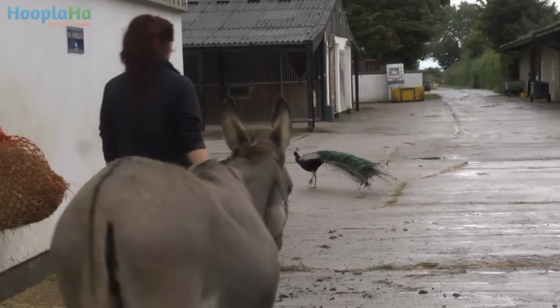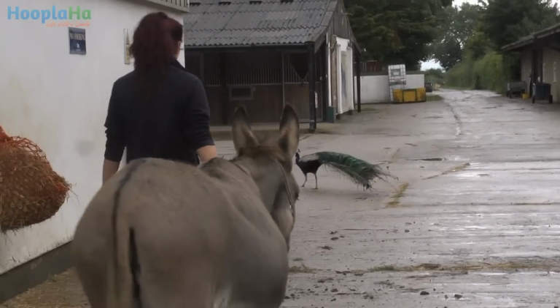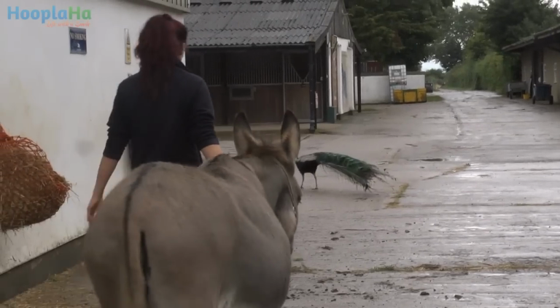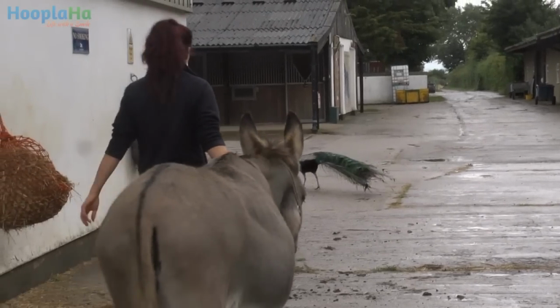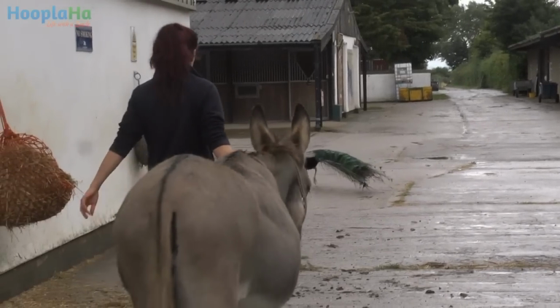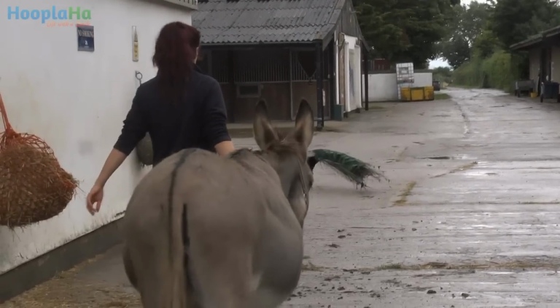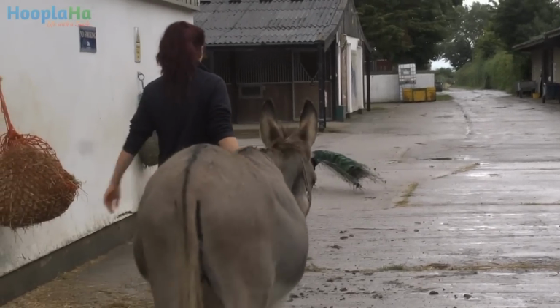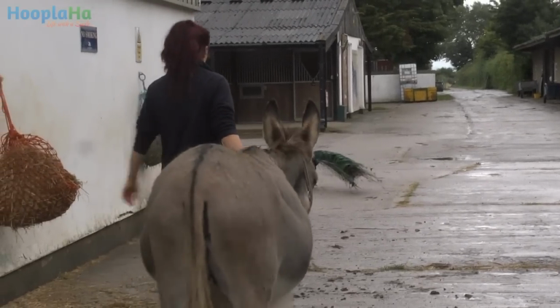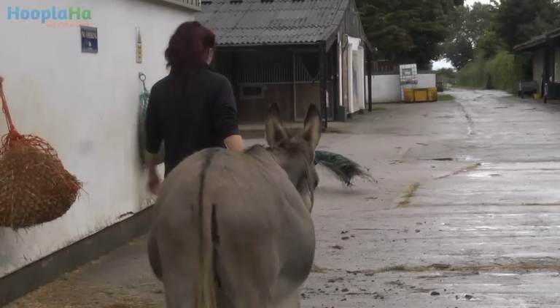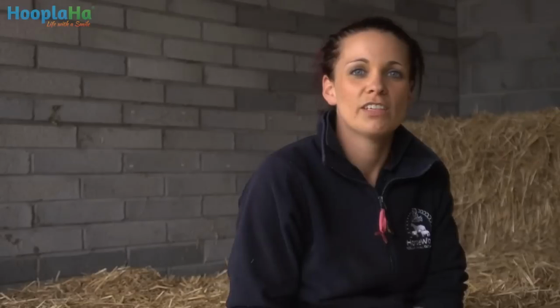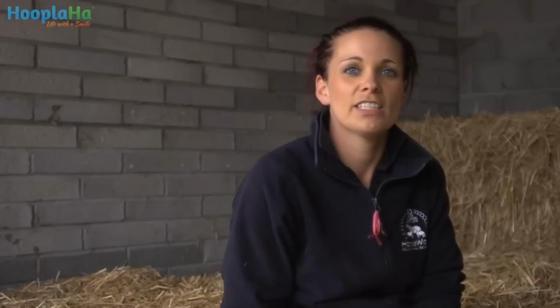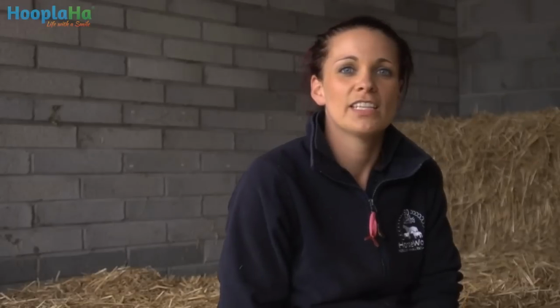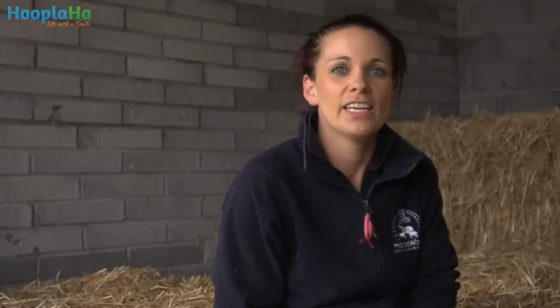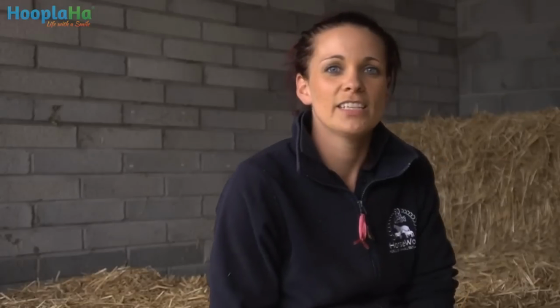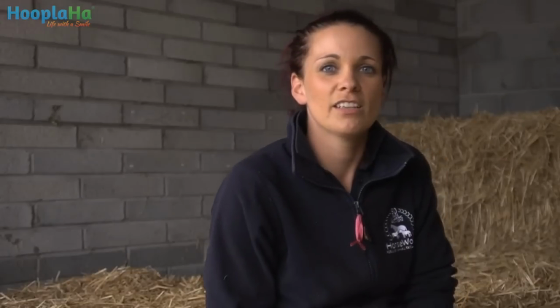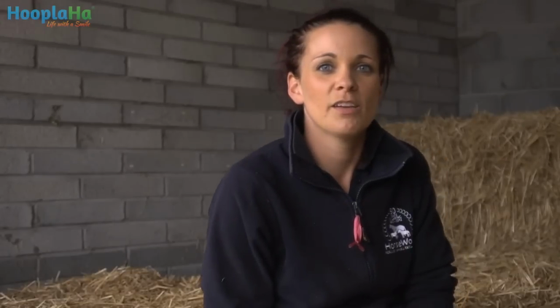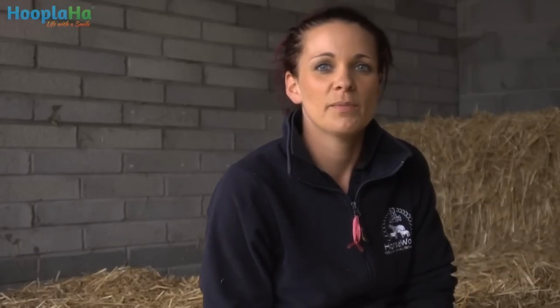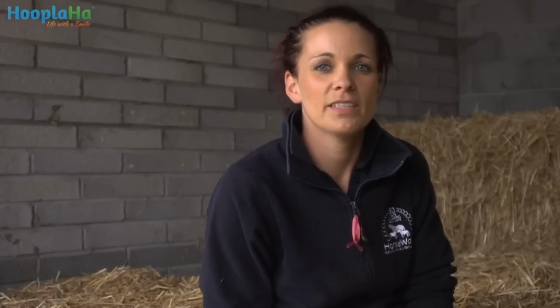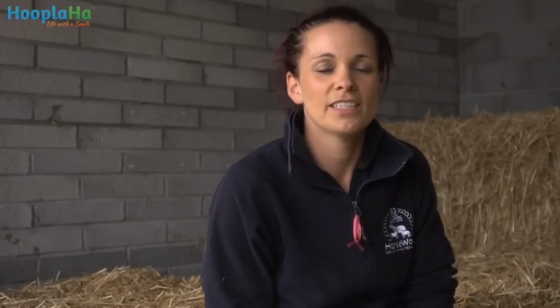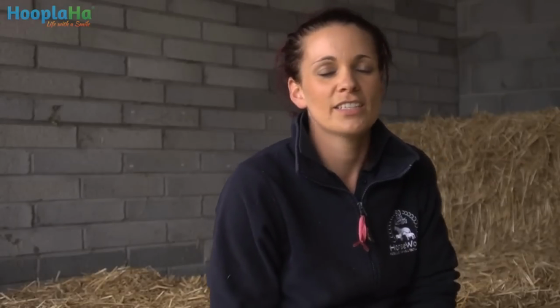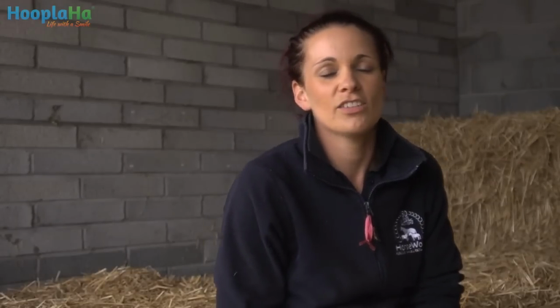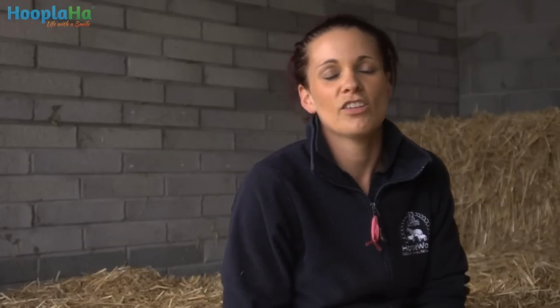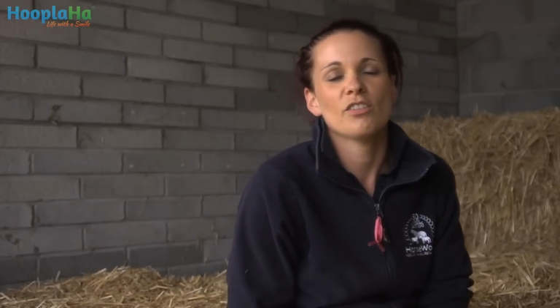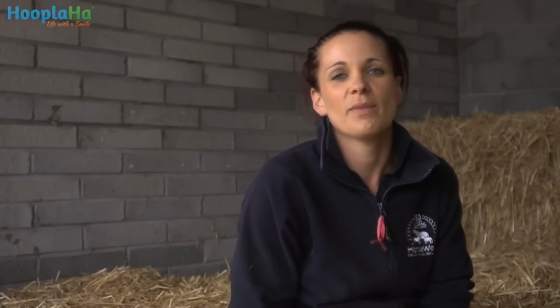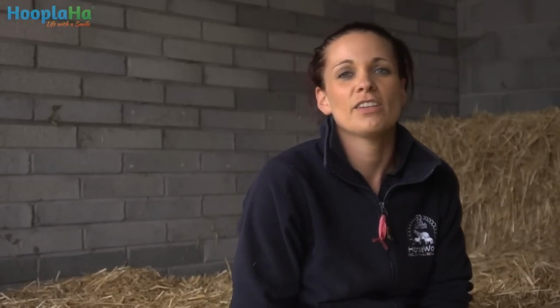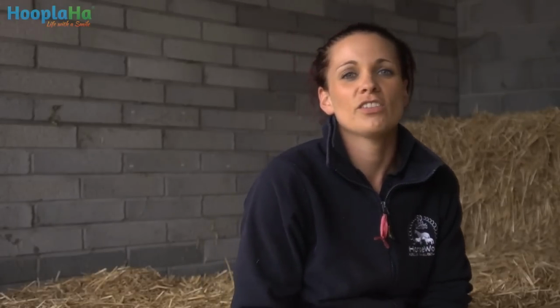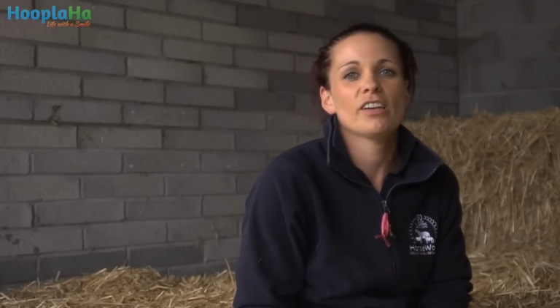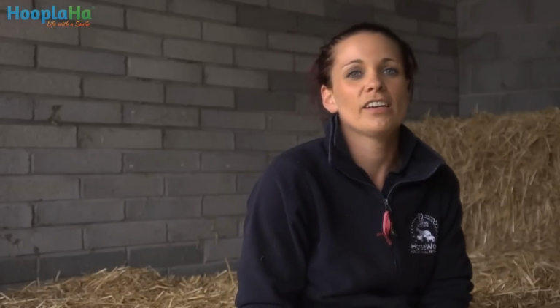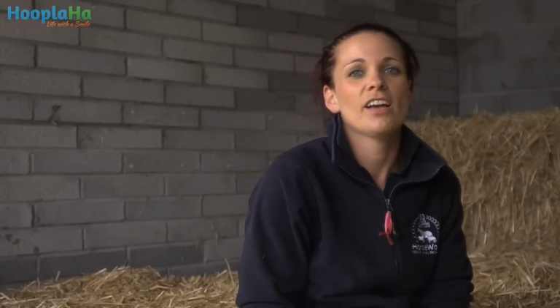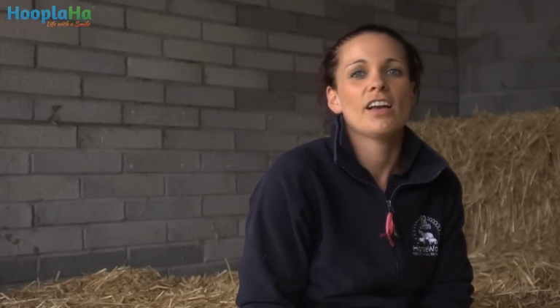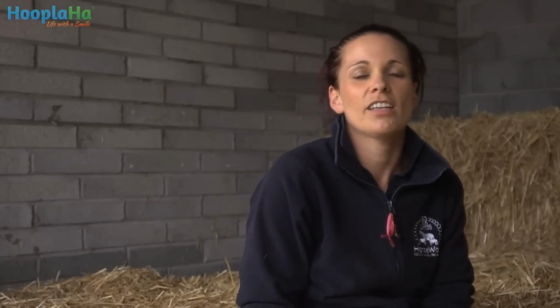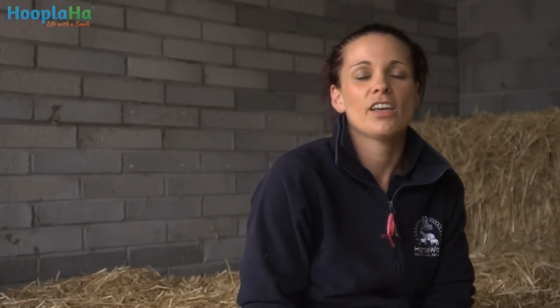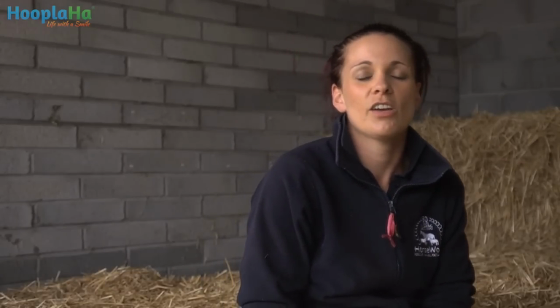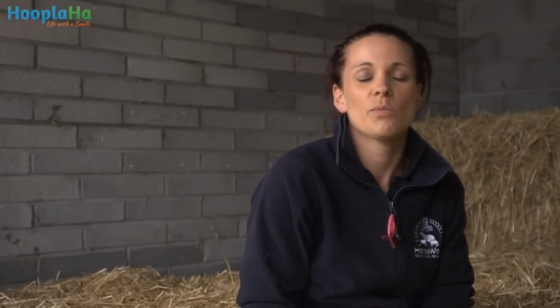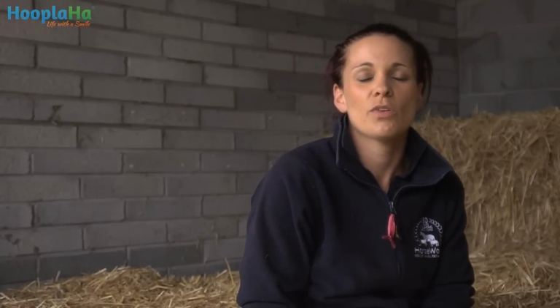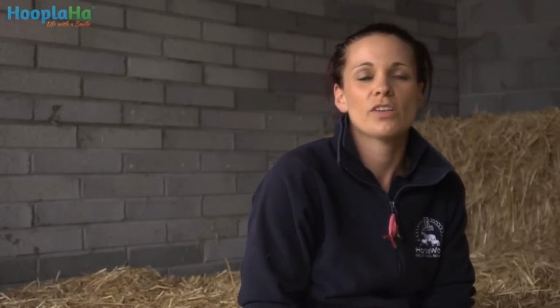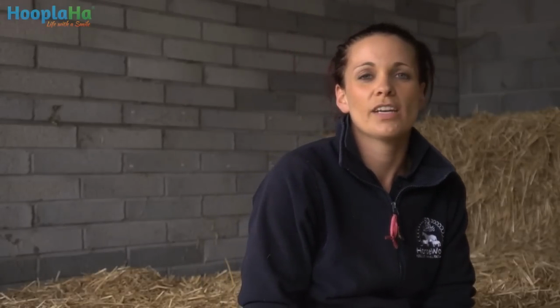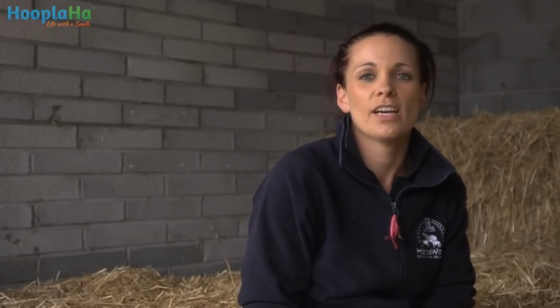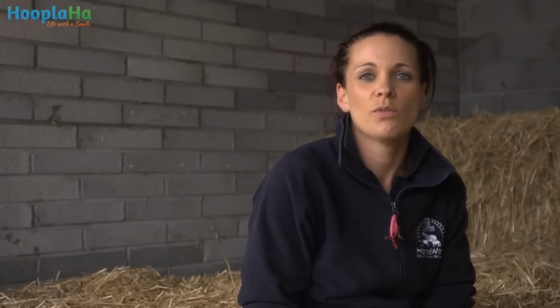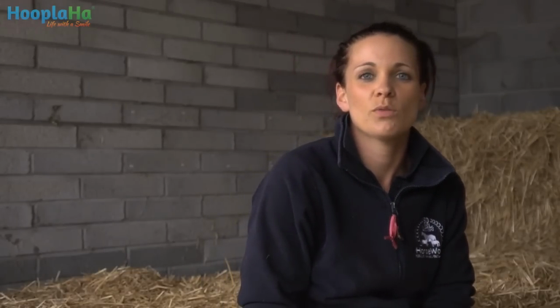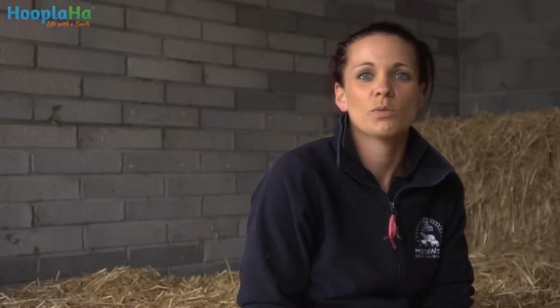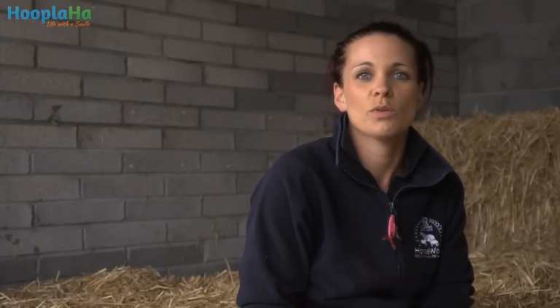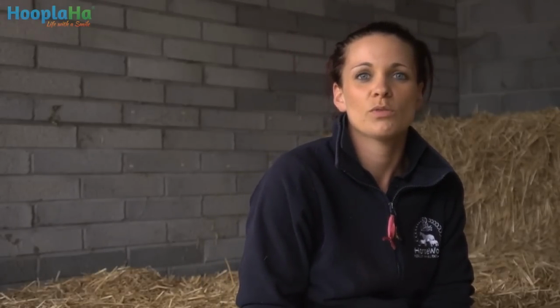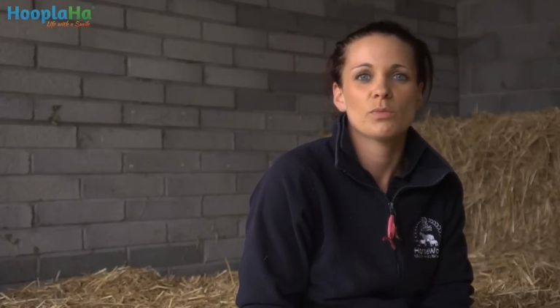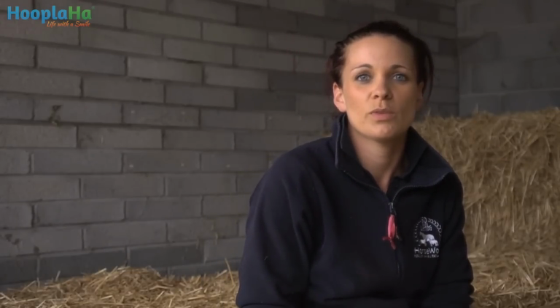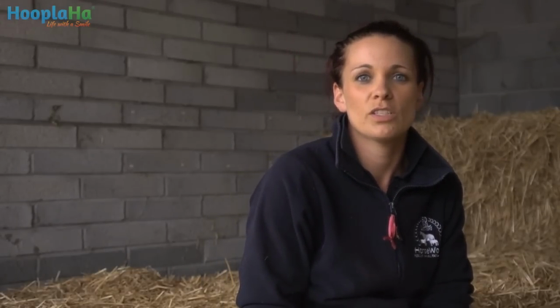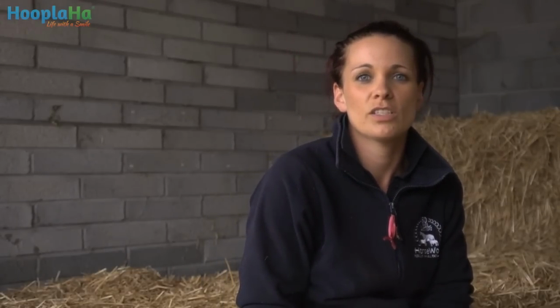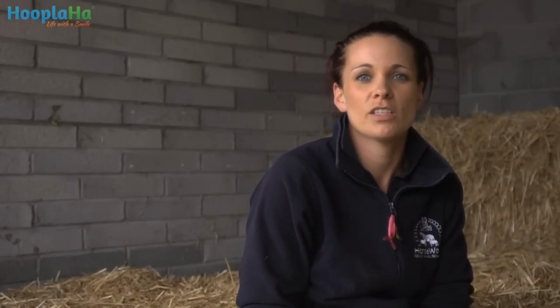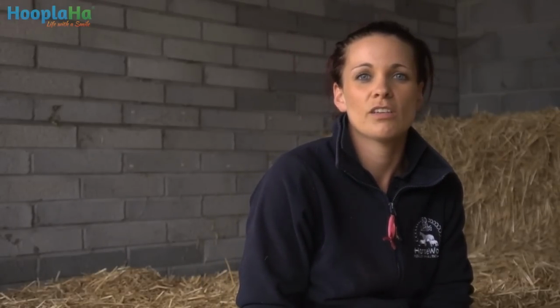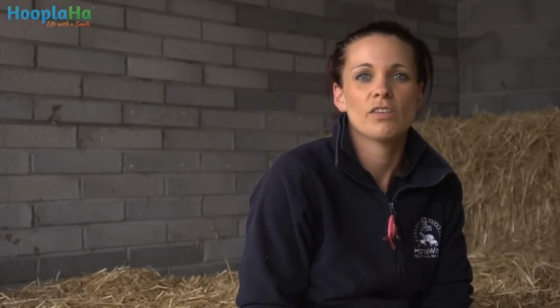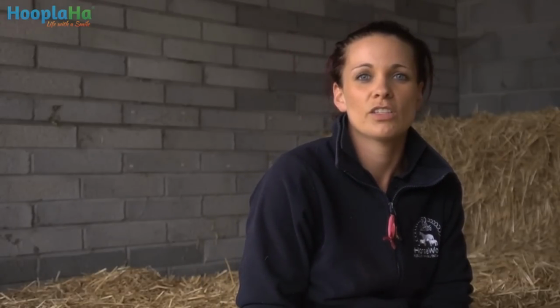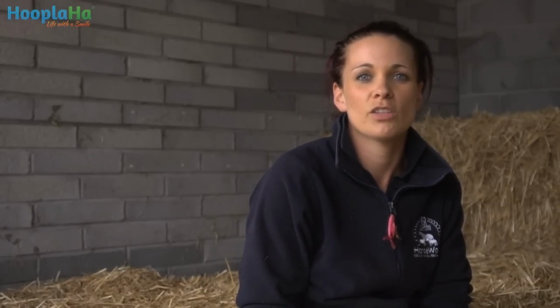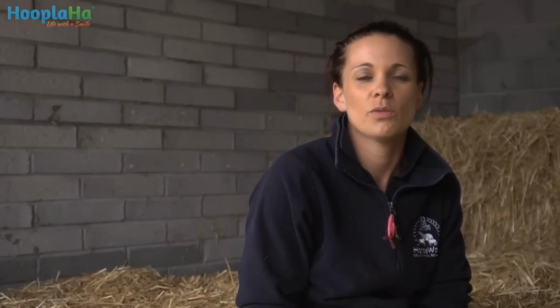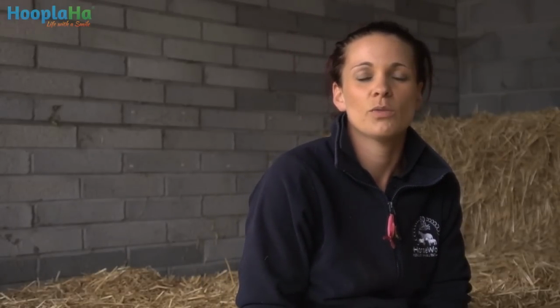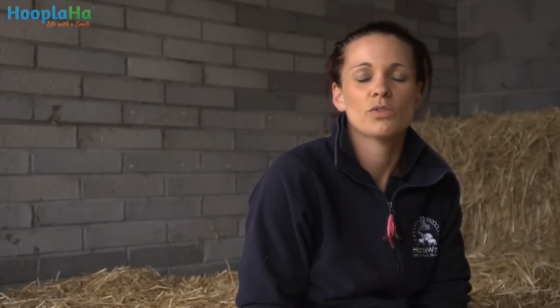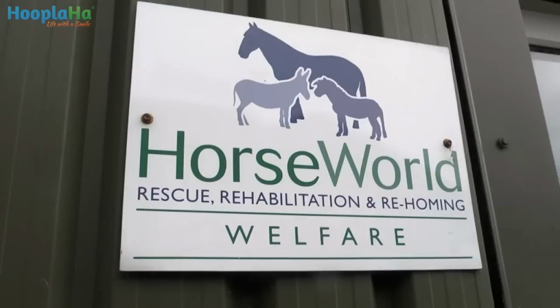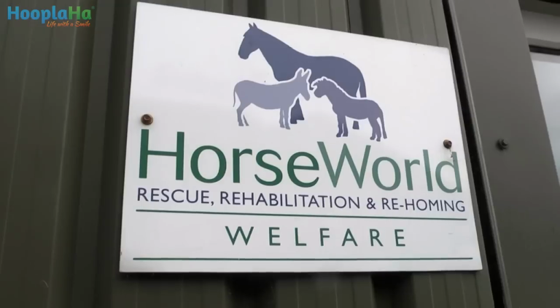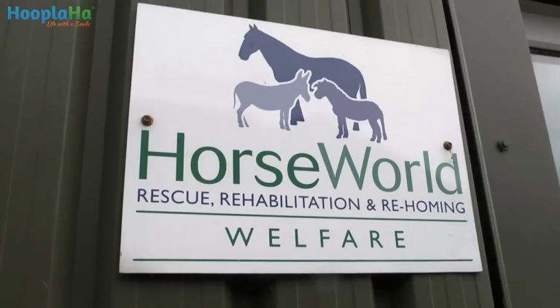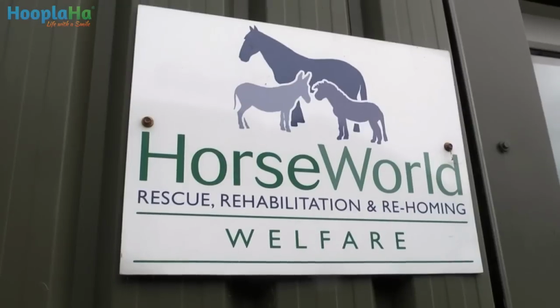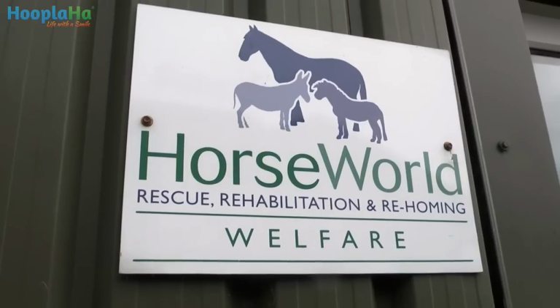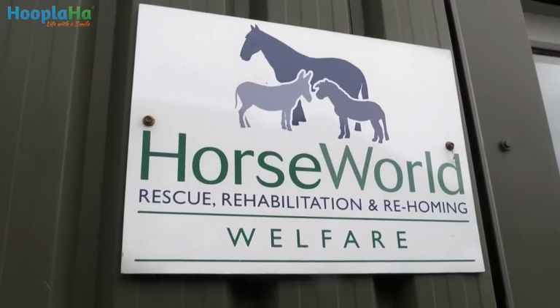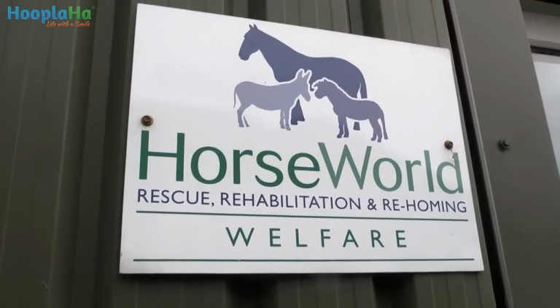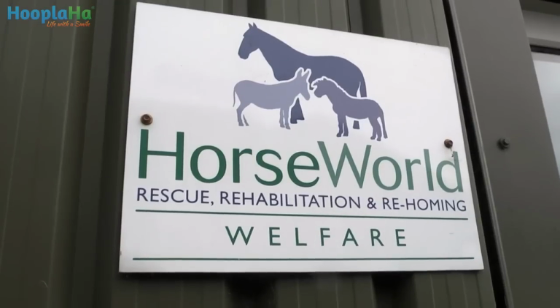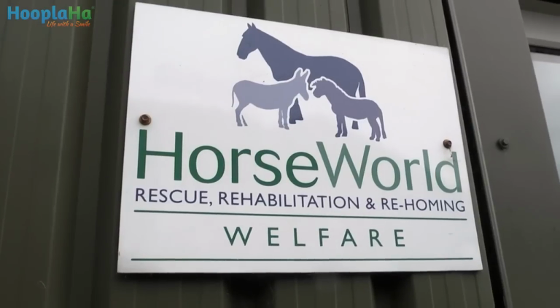My name is Vicki Greenslade, I'm the Assistant Yard Manager and I work at Horse World which is a horse rescue charity in Bristol.